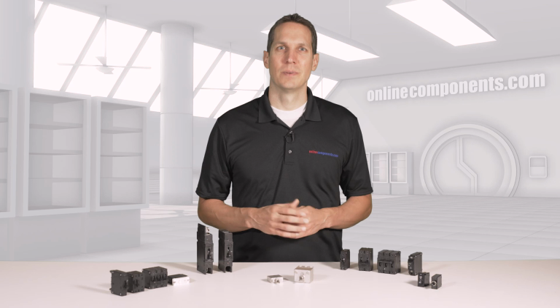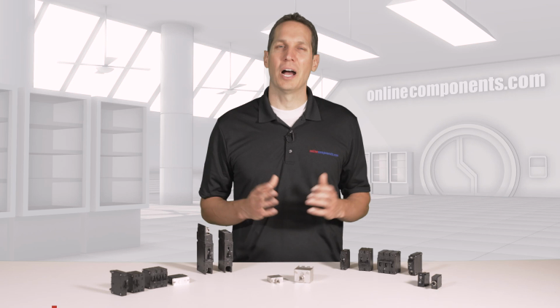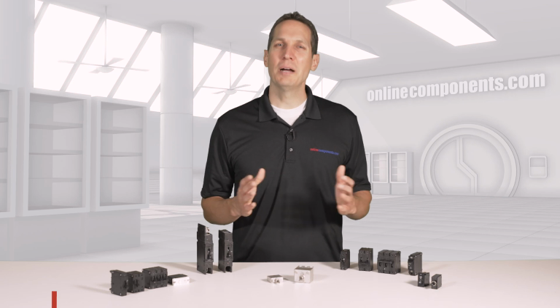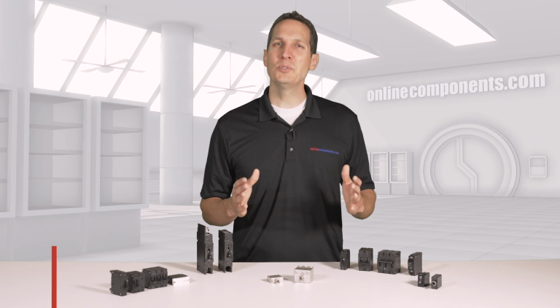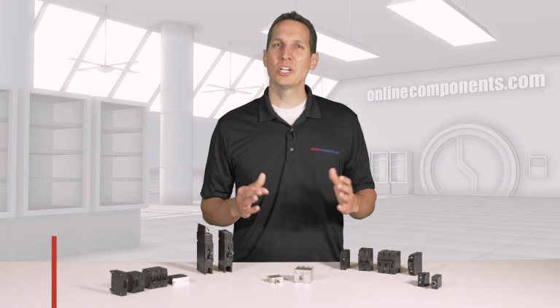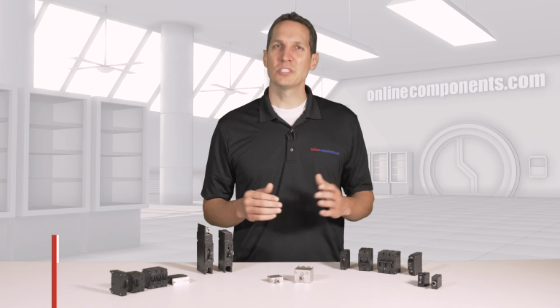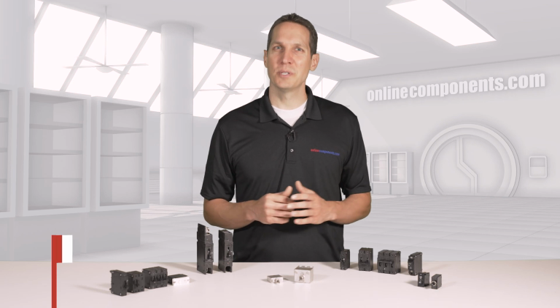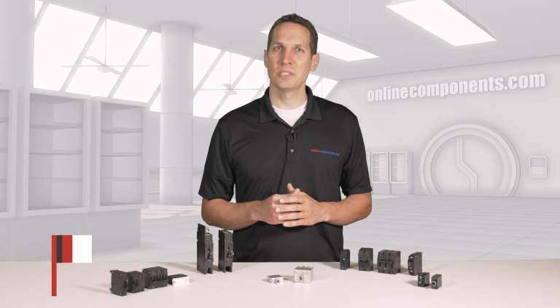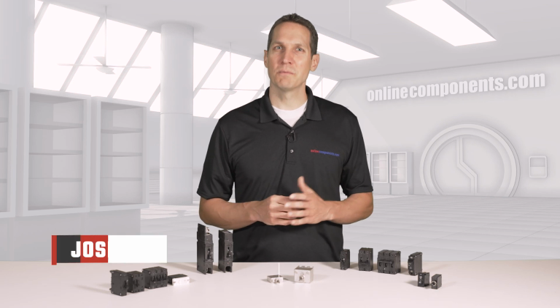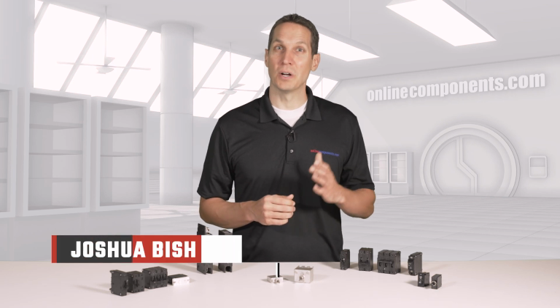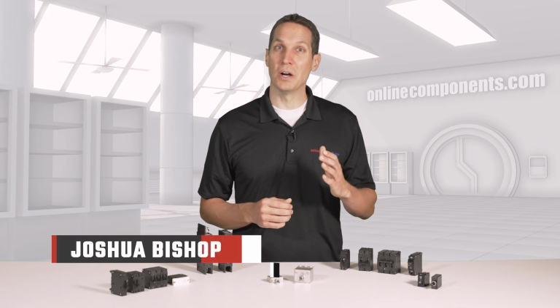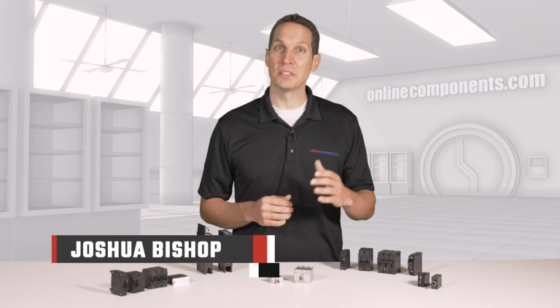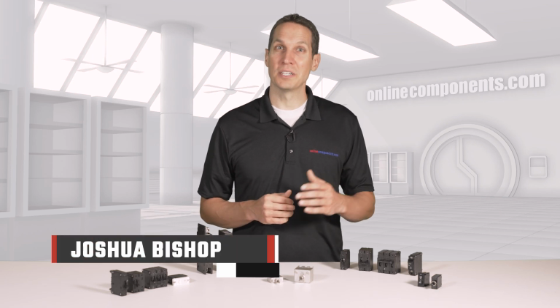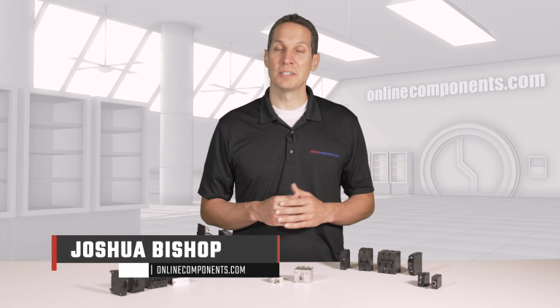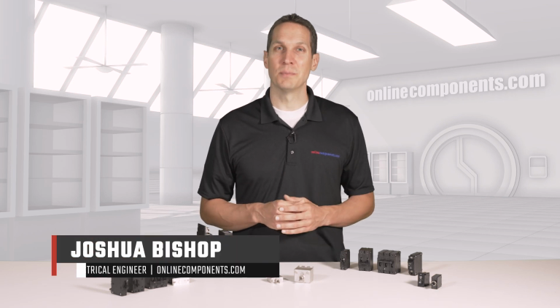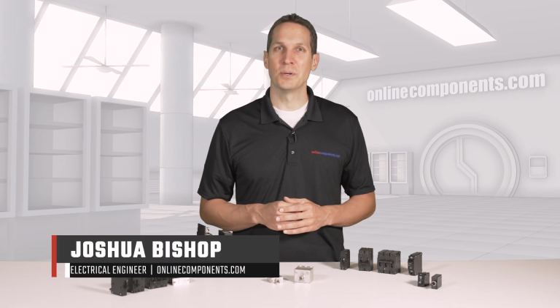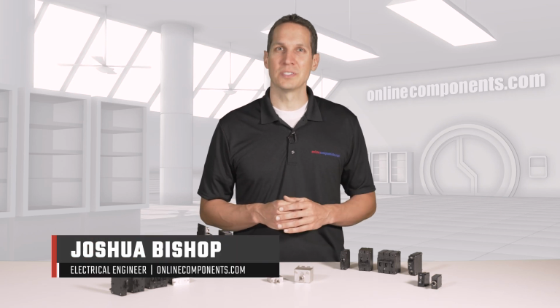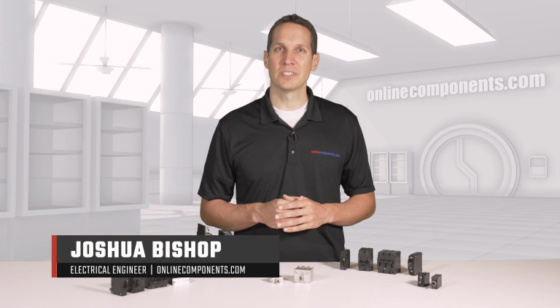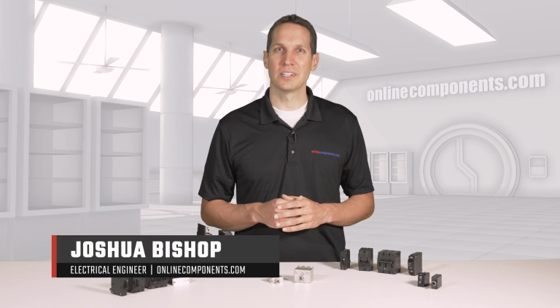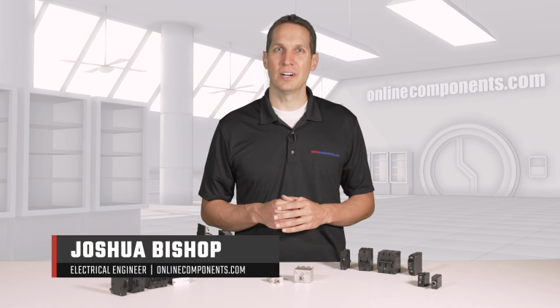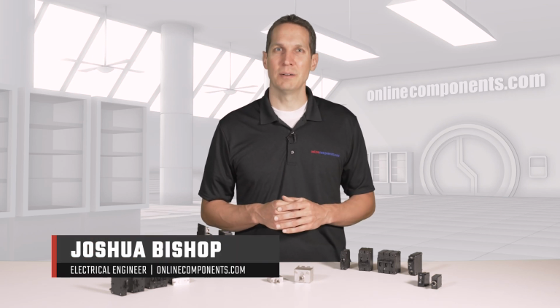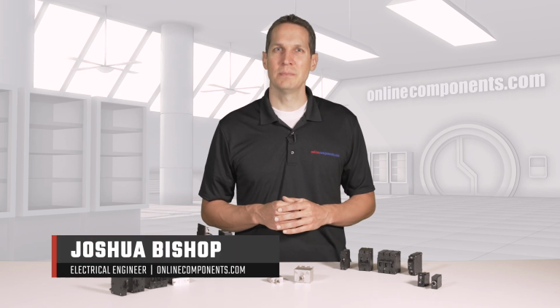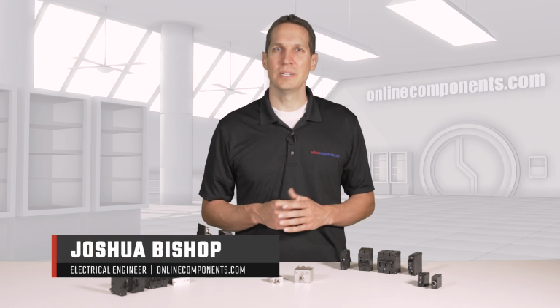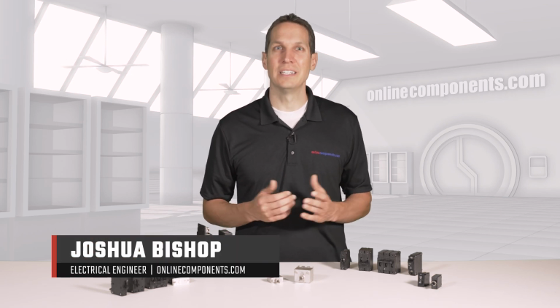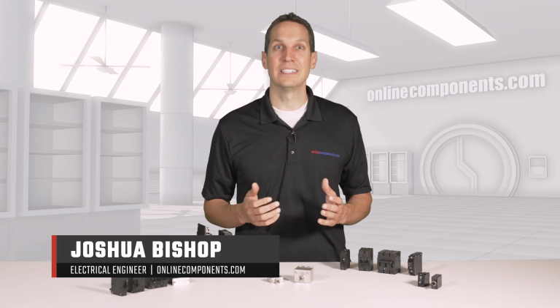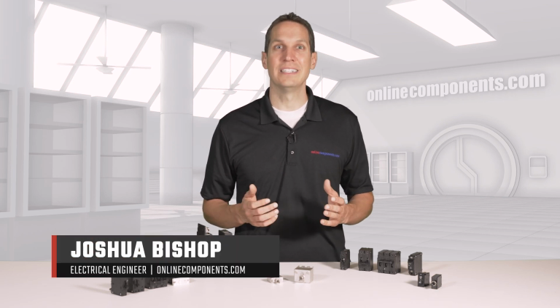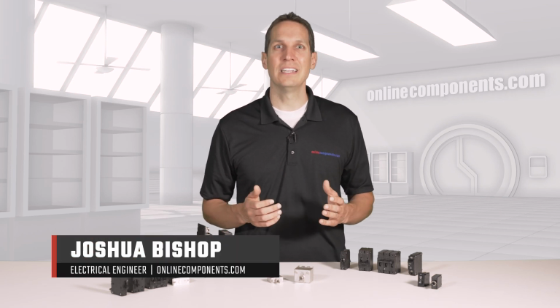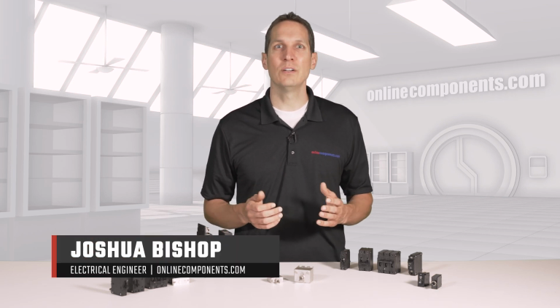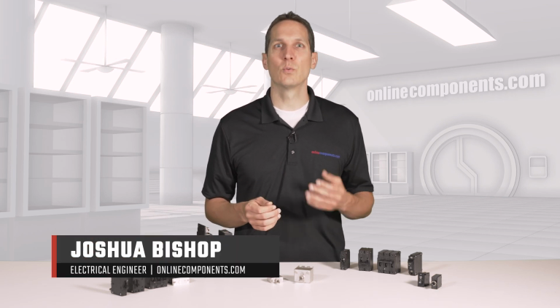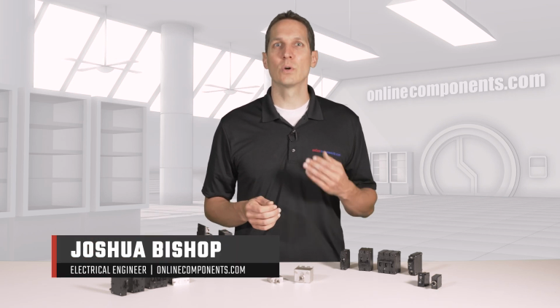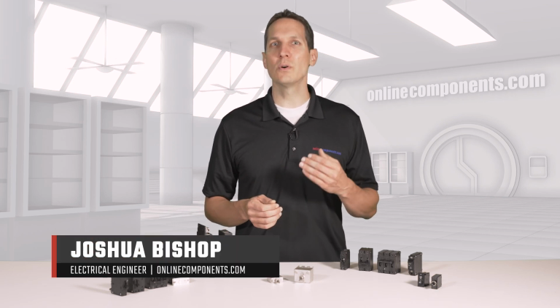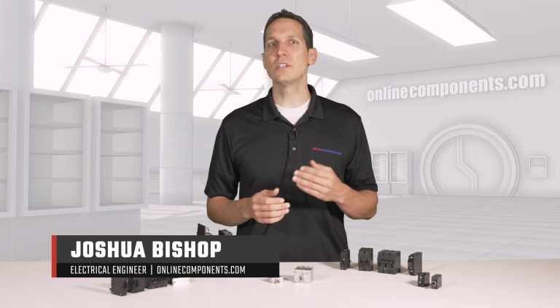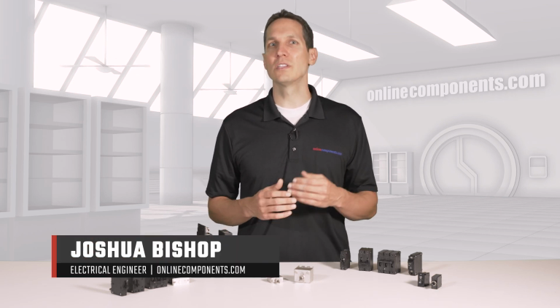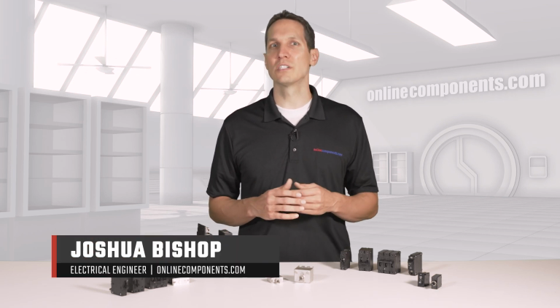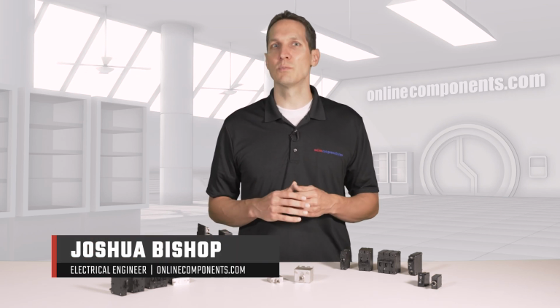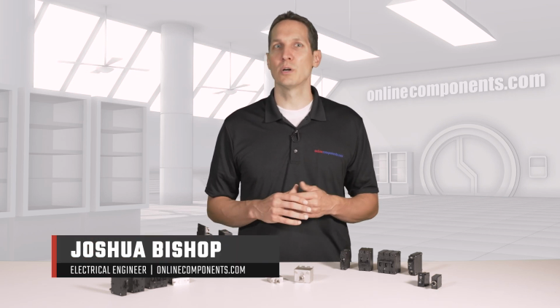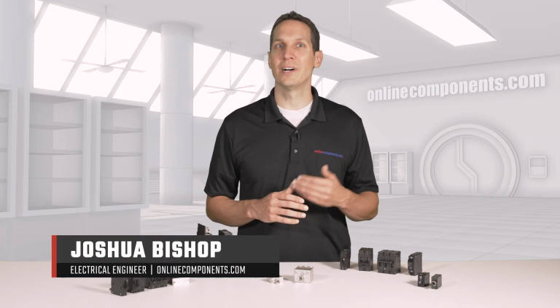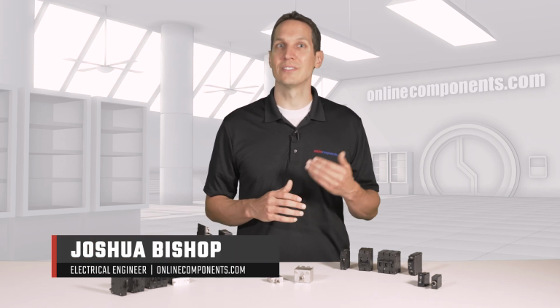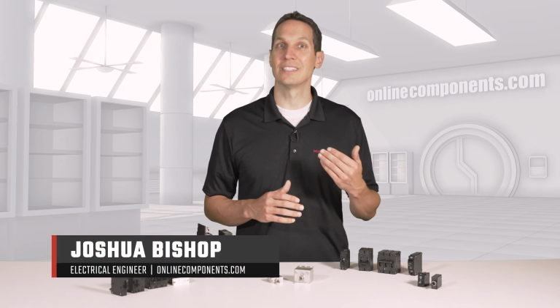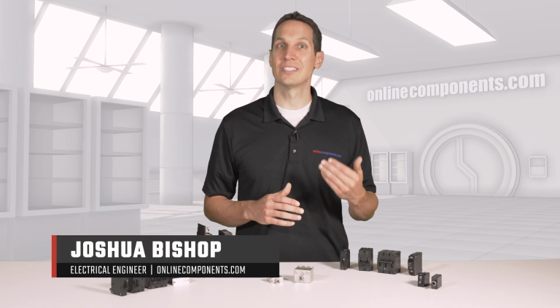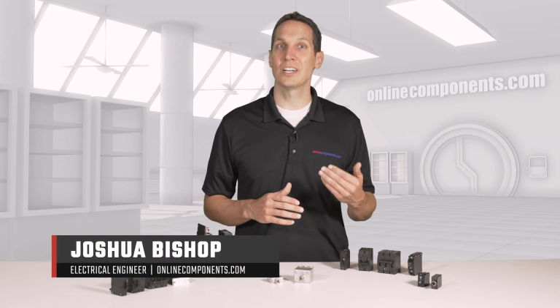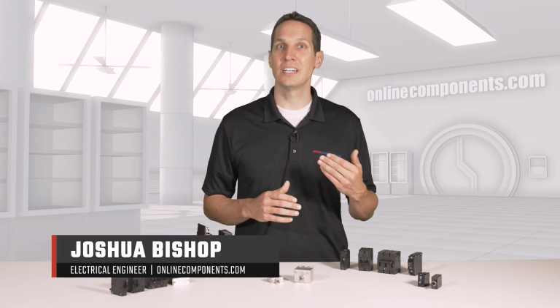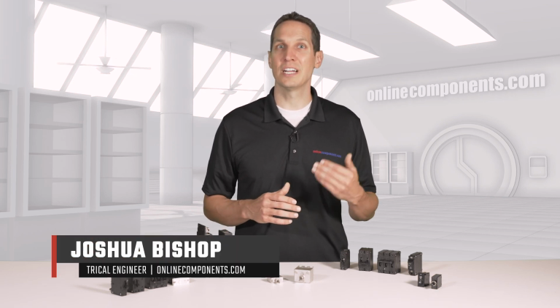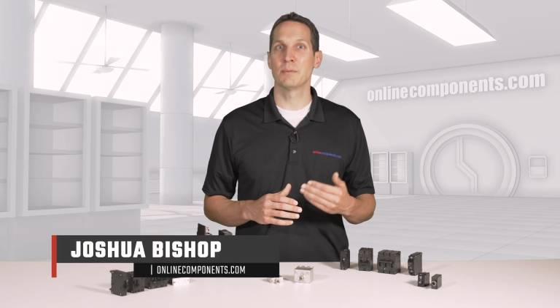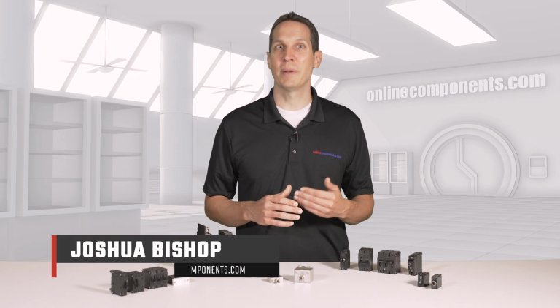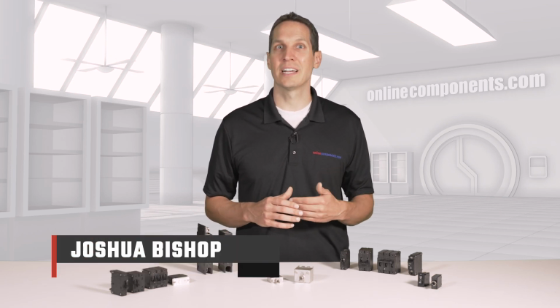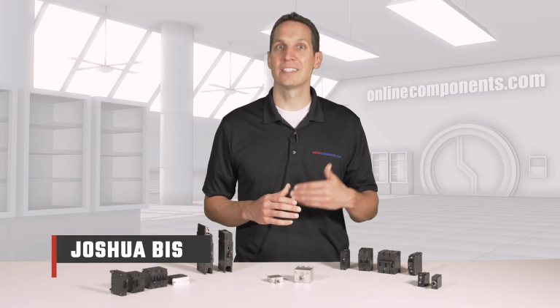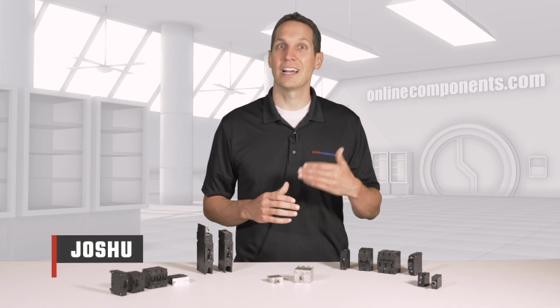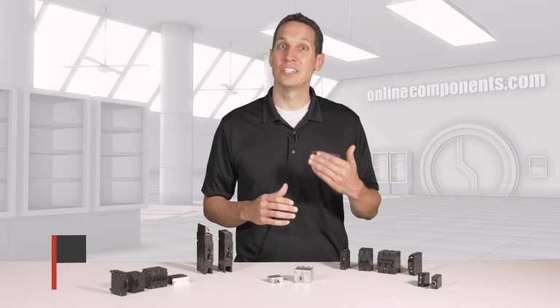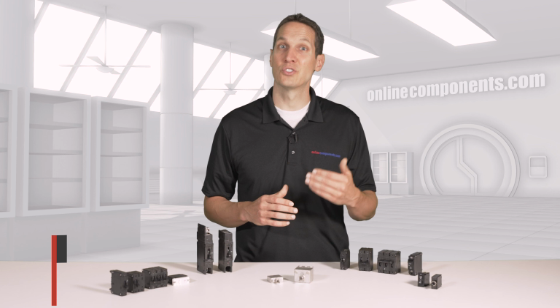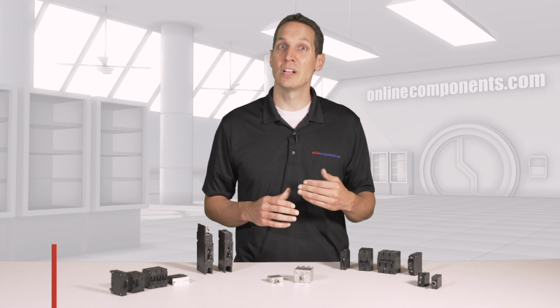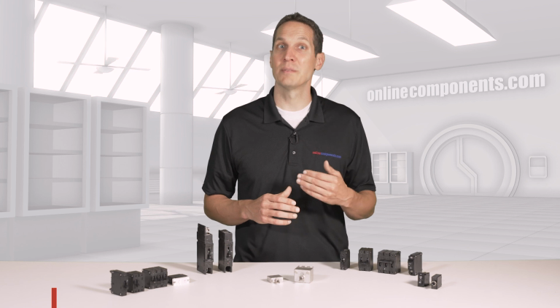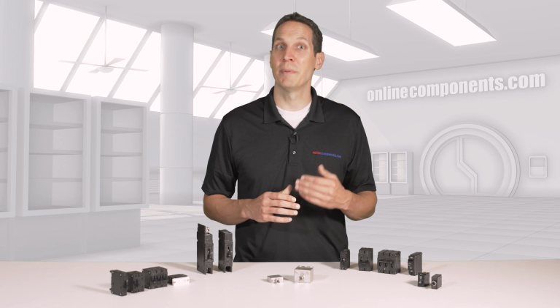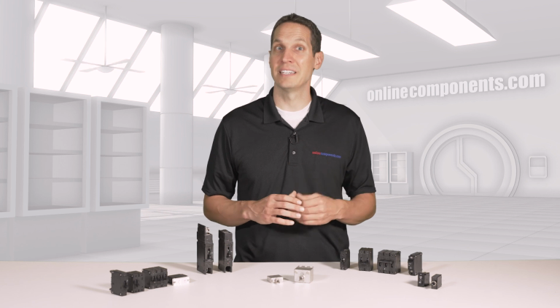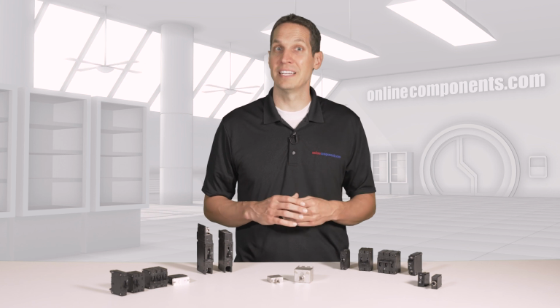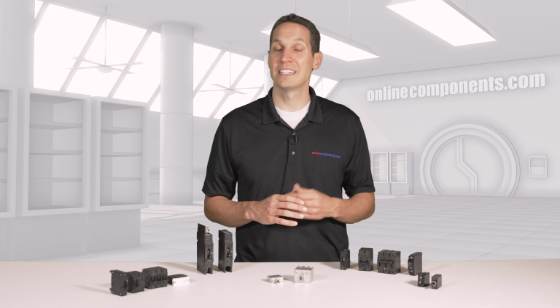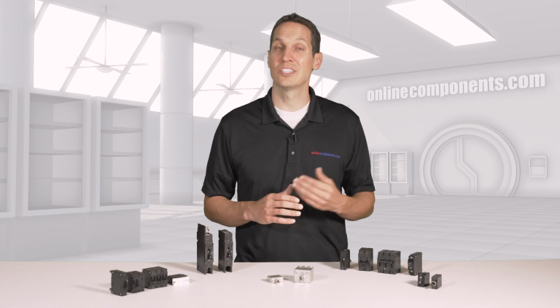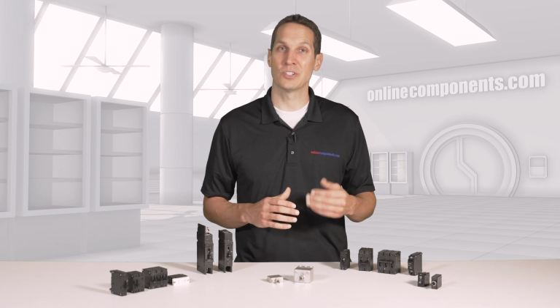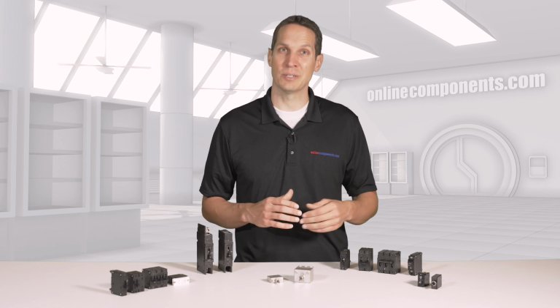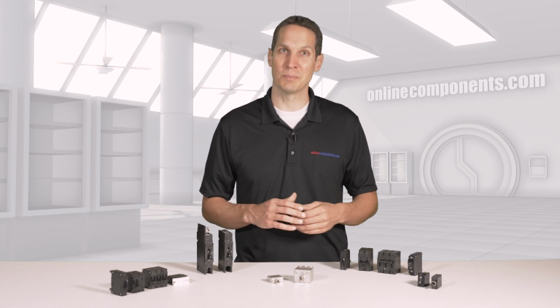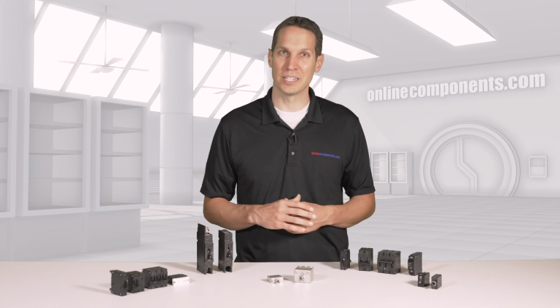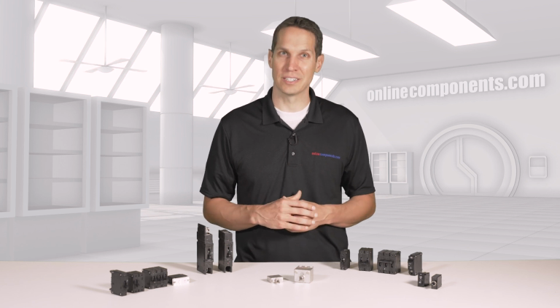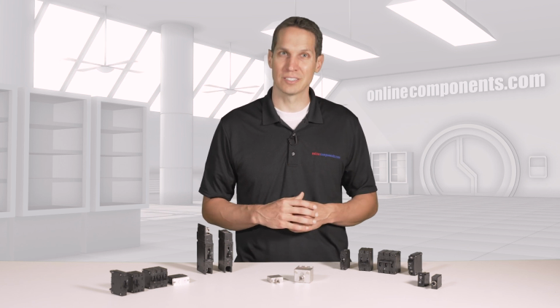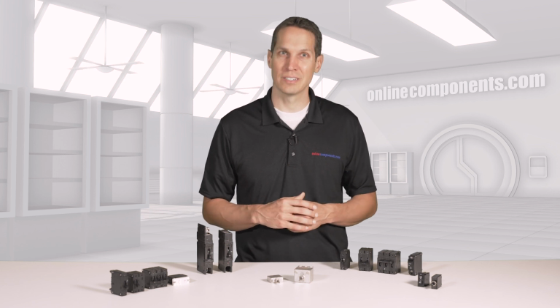I'm Josh Bishop for OnlineComponents.com, and today we're going to learn more about Sensata AirPak's hydraulic magnetic circuit breakers.